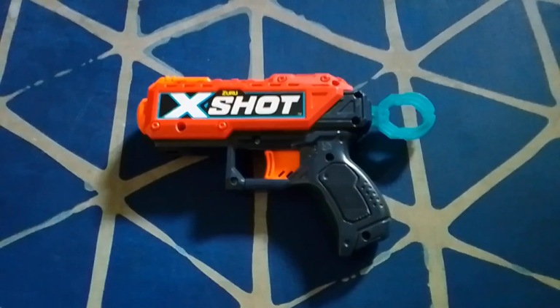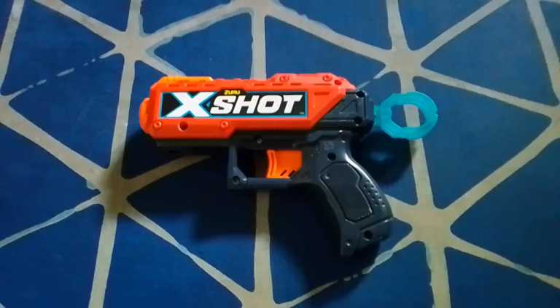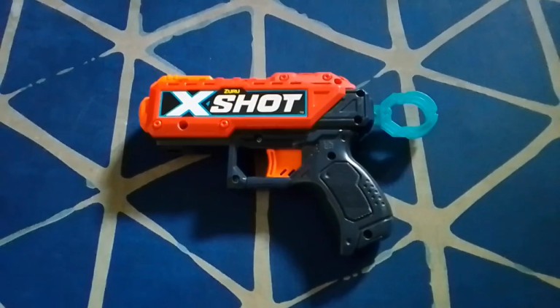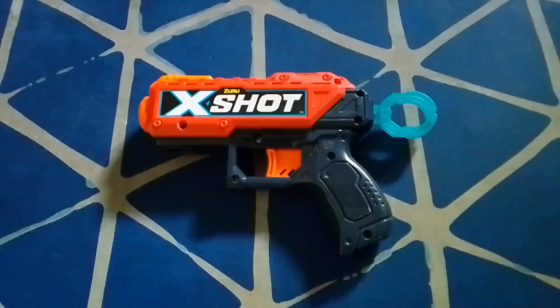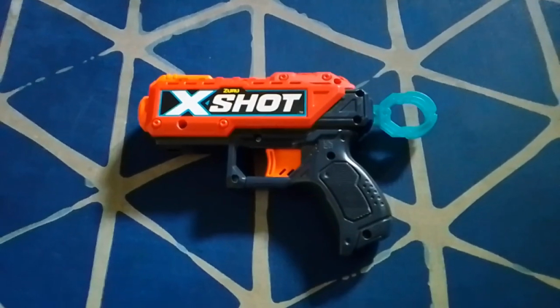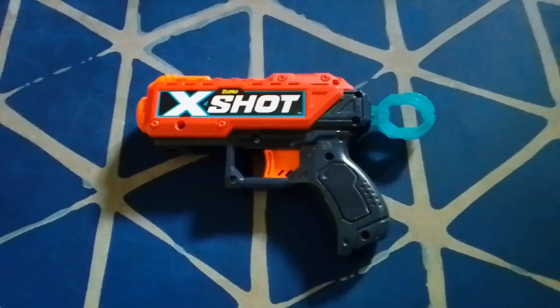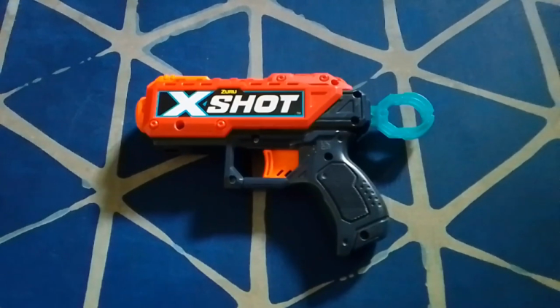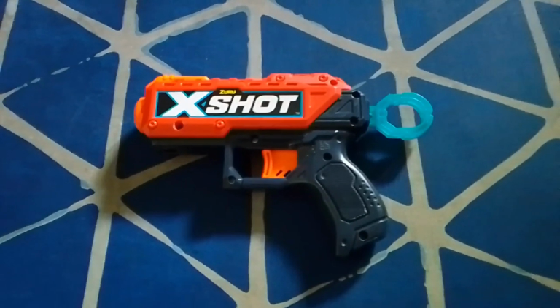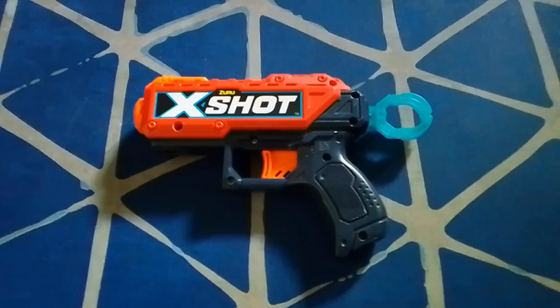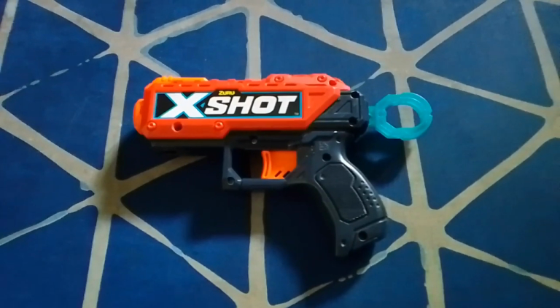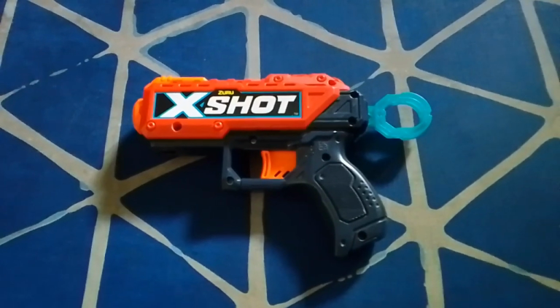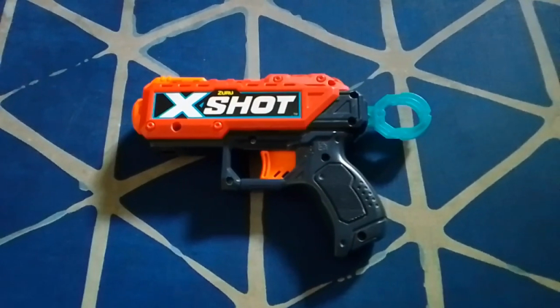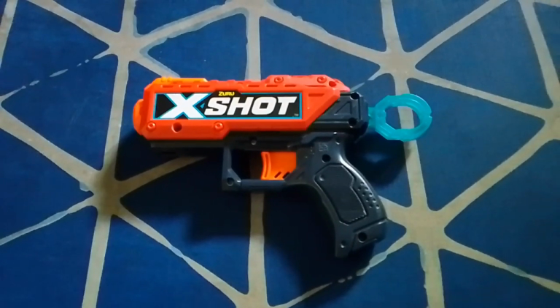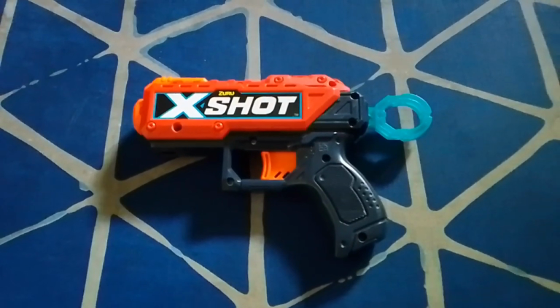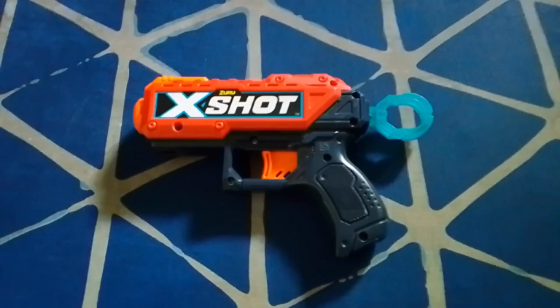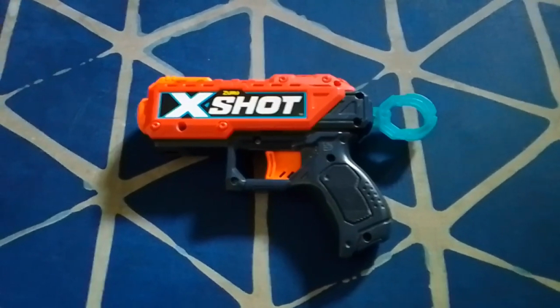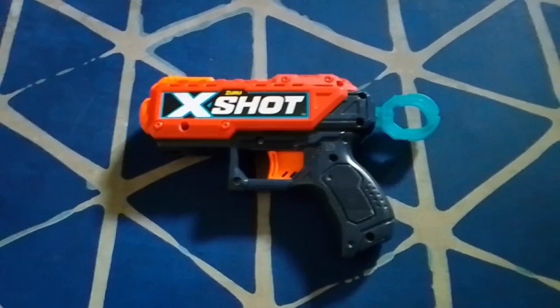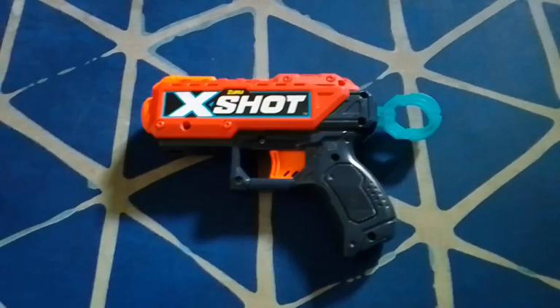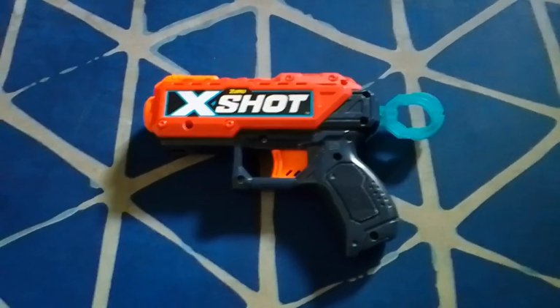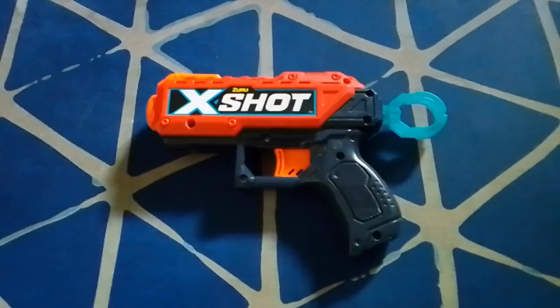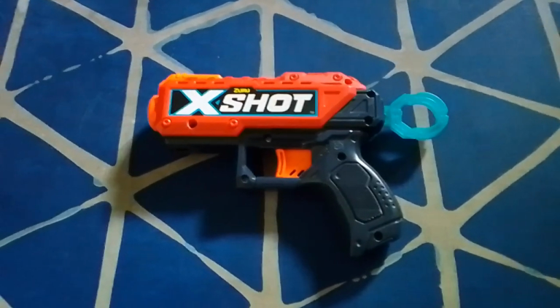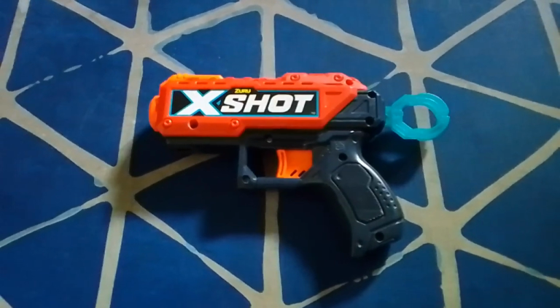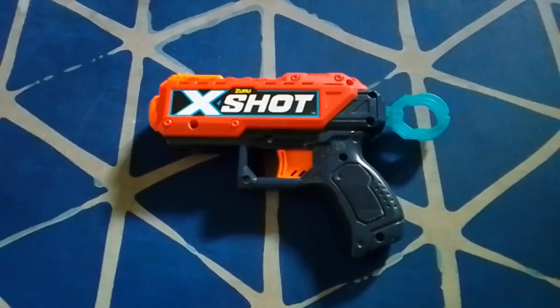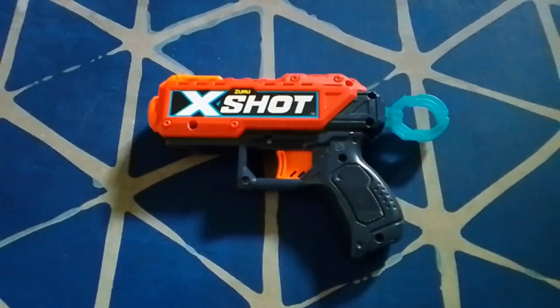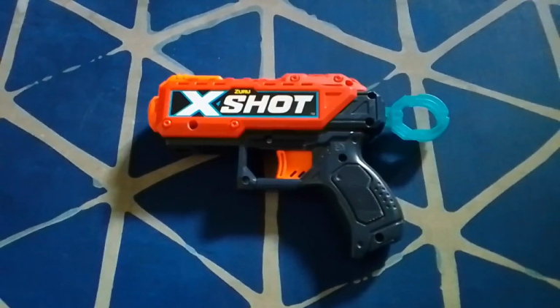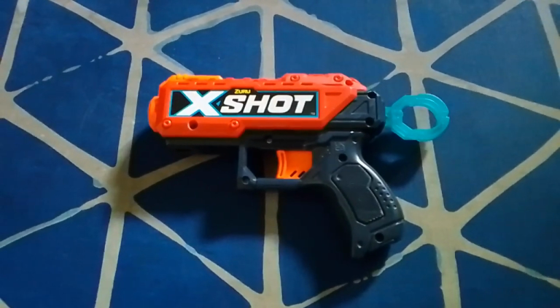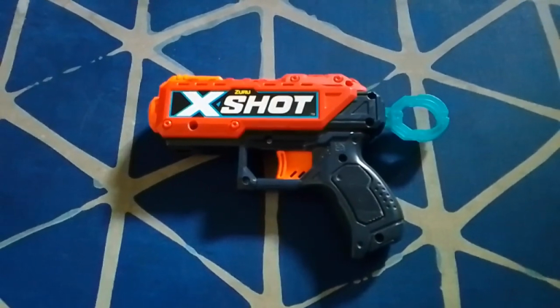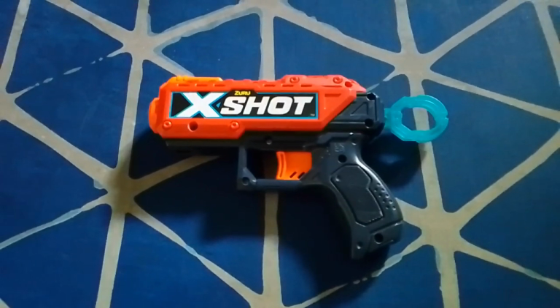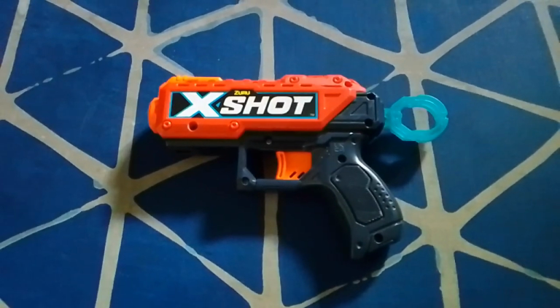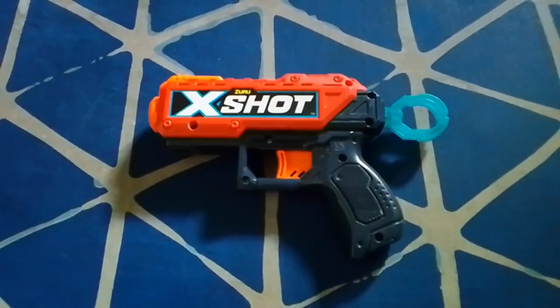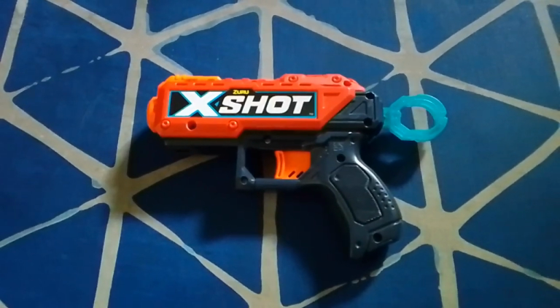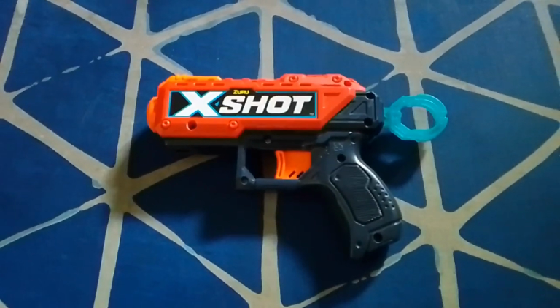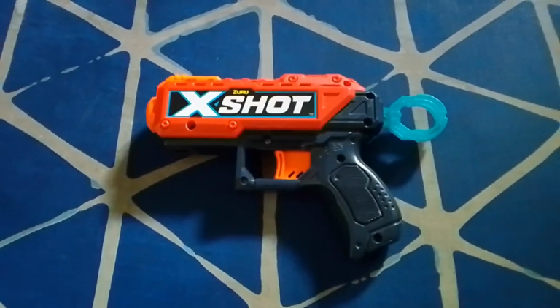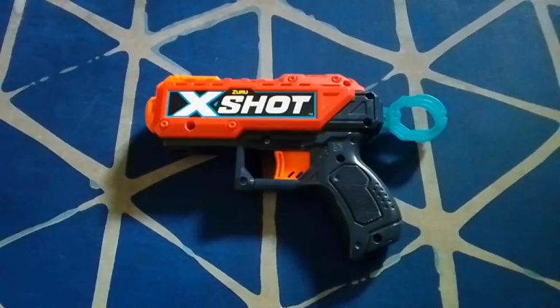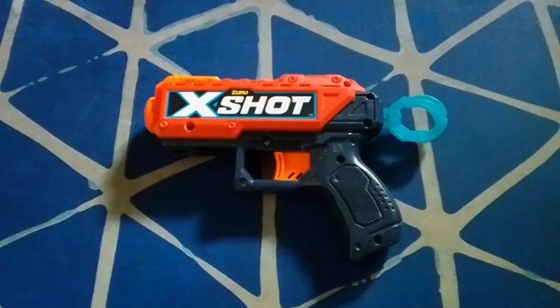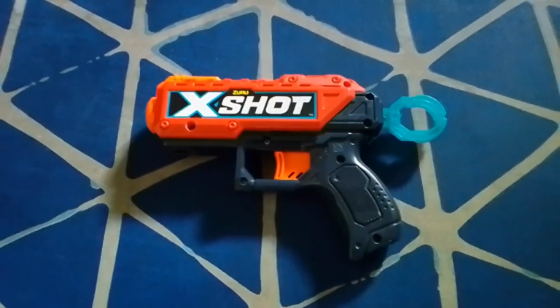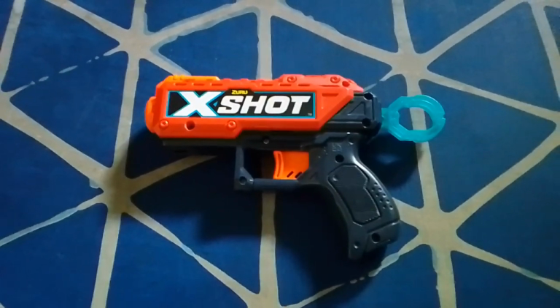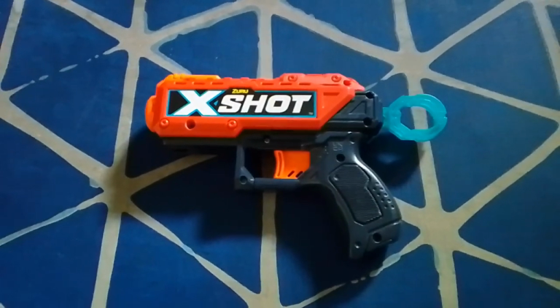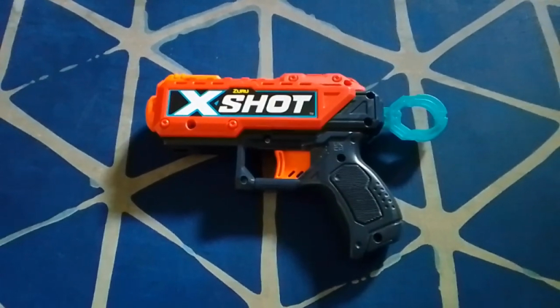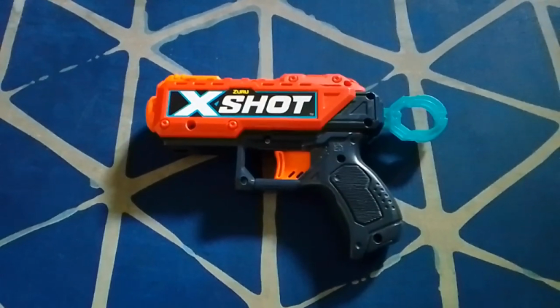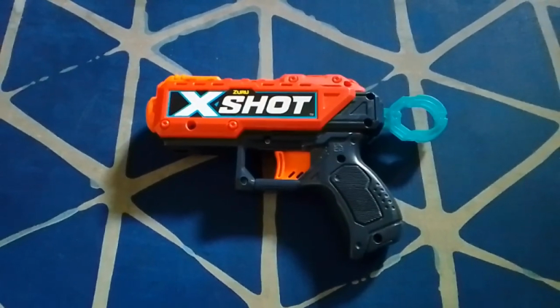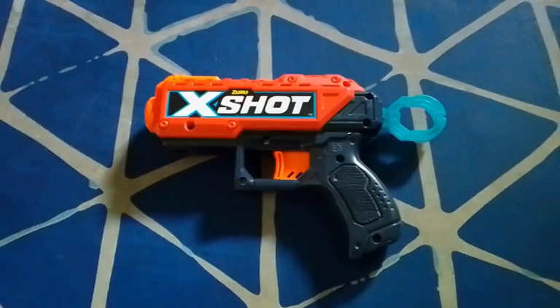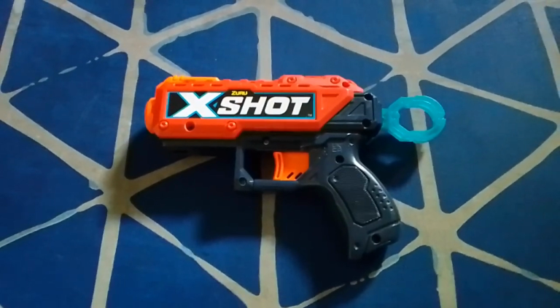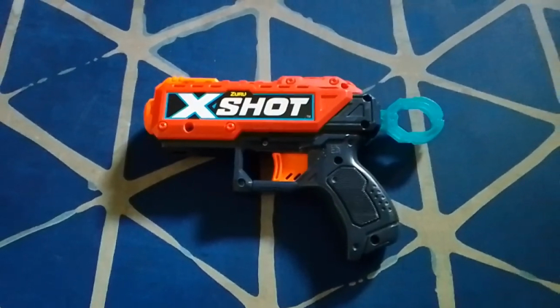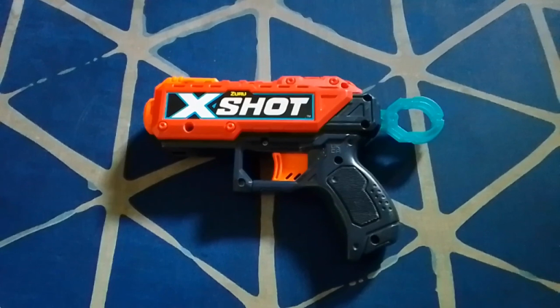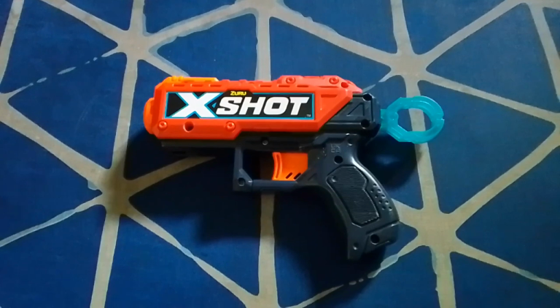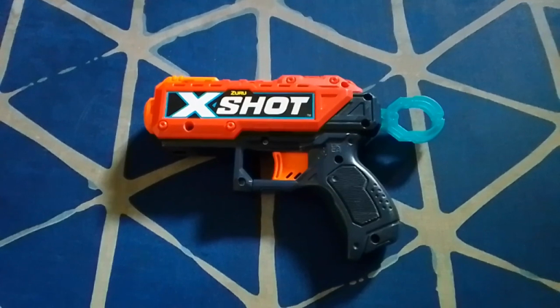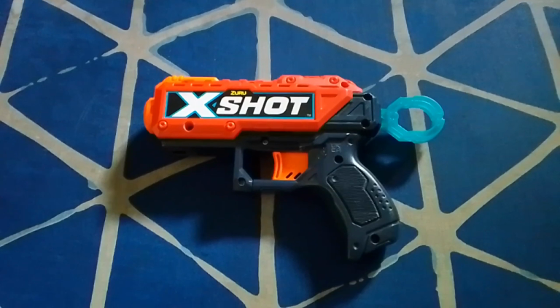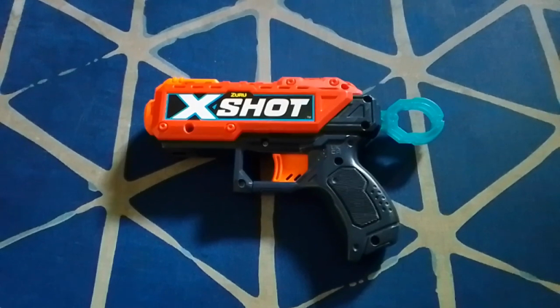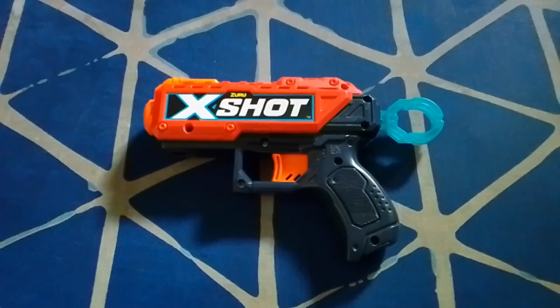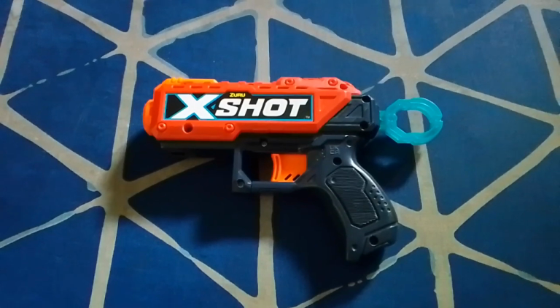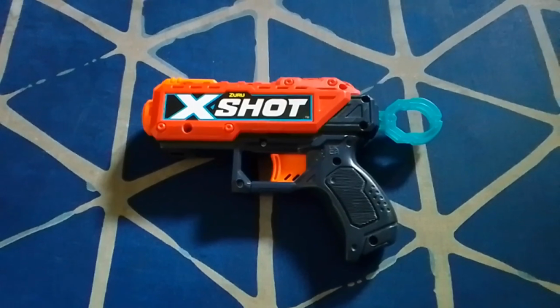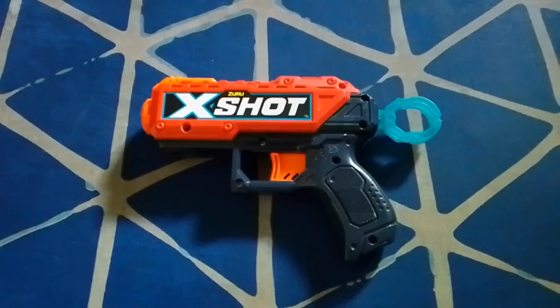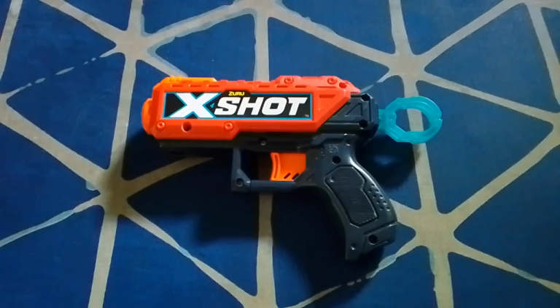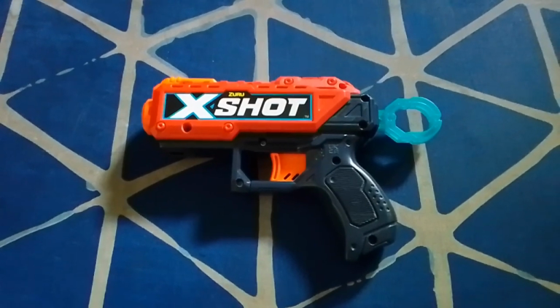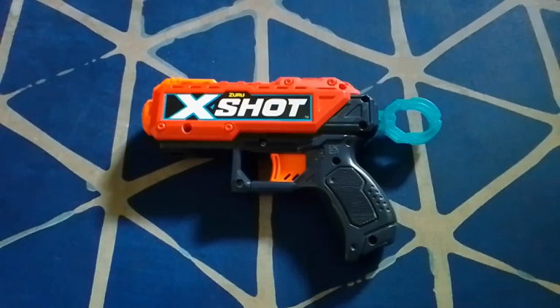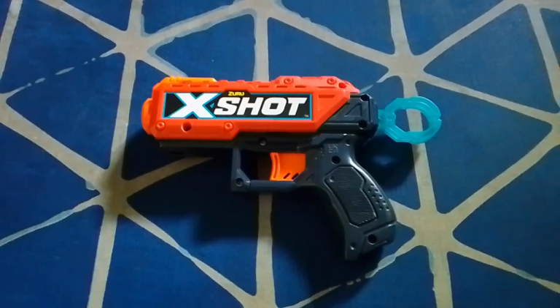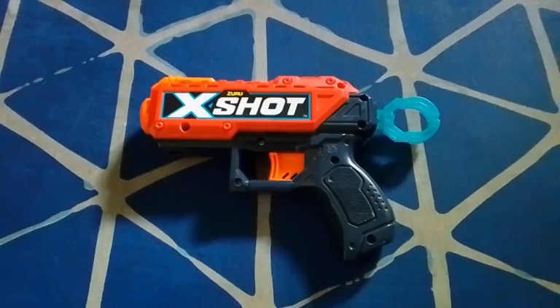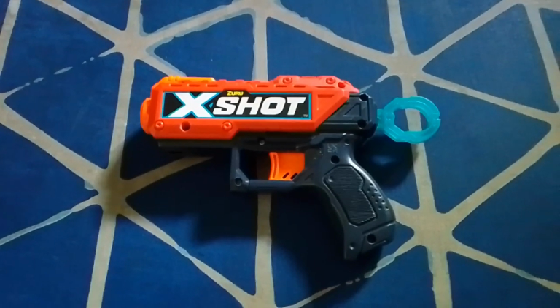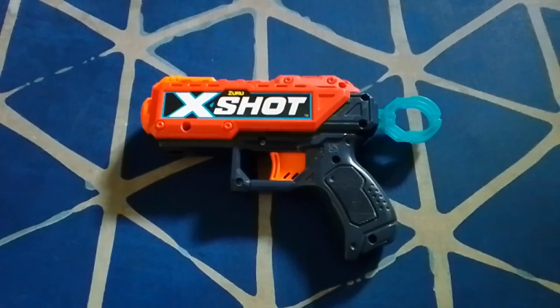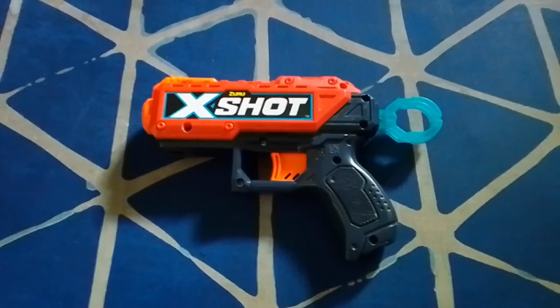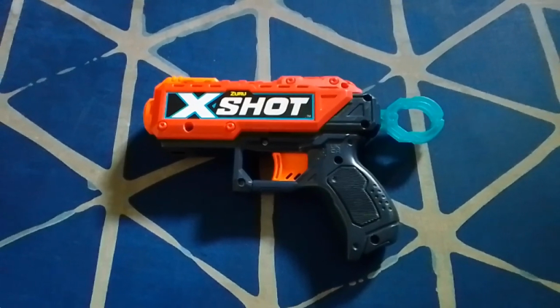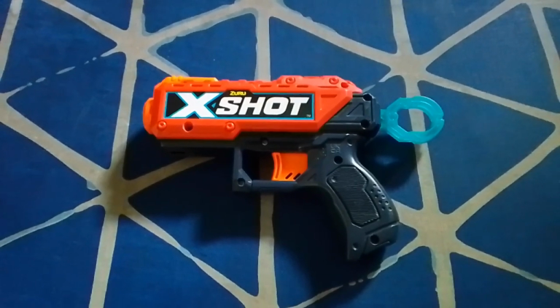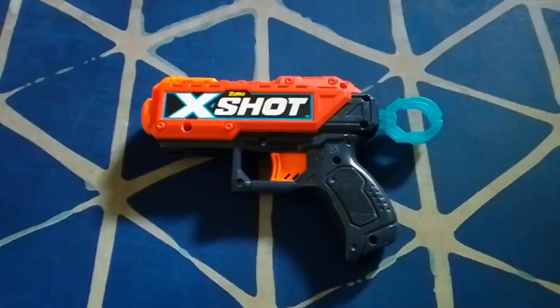Hey guys, it's me Mark. Today I'll be doing a remake review of the X-Shot Kickback.